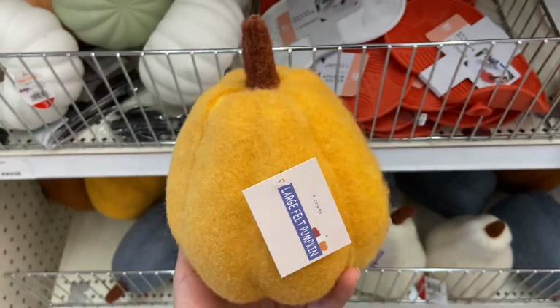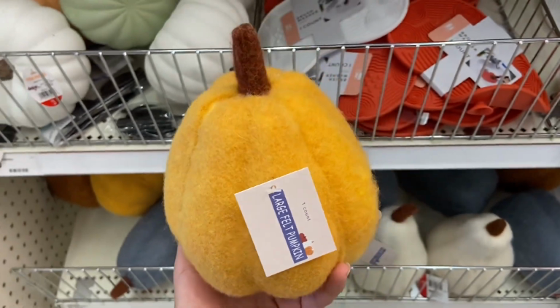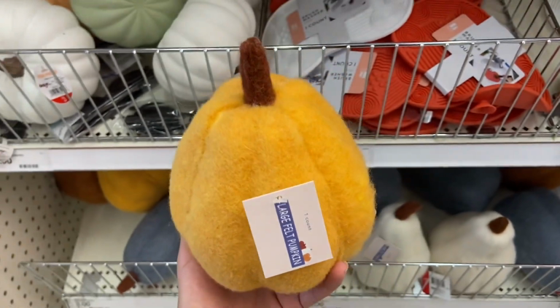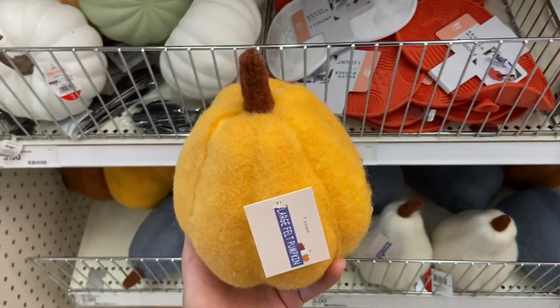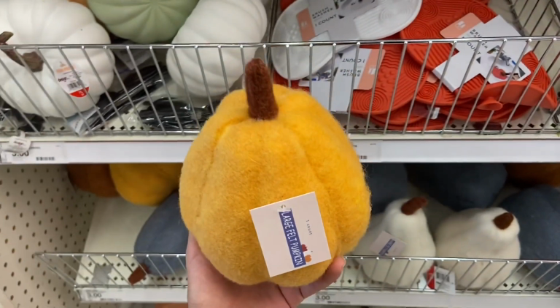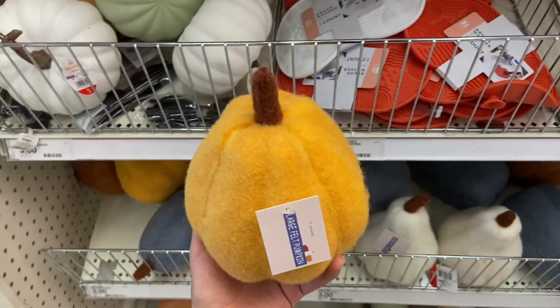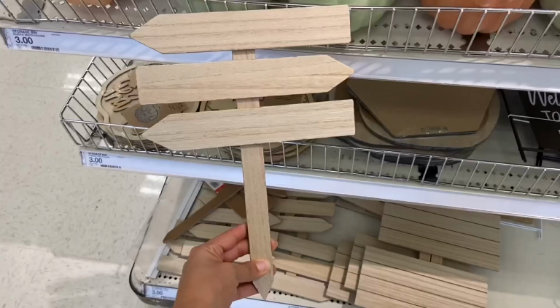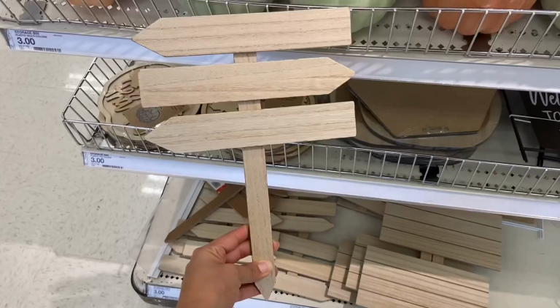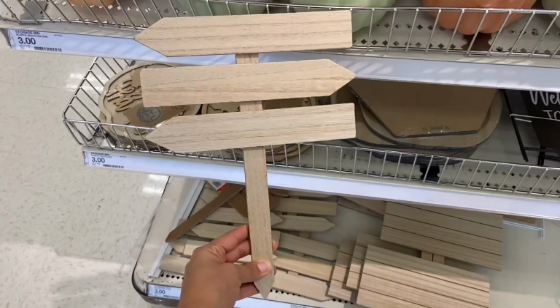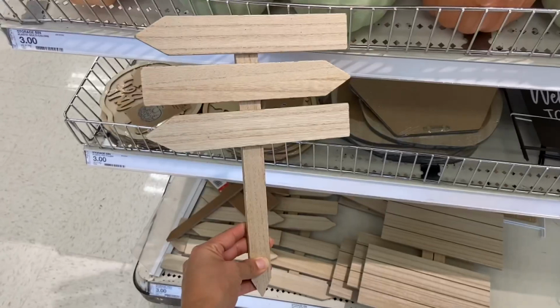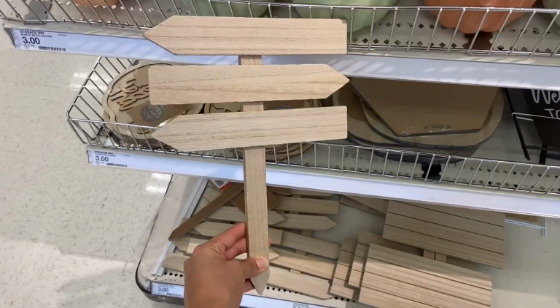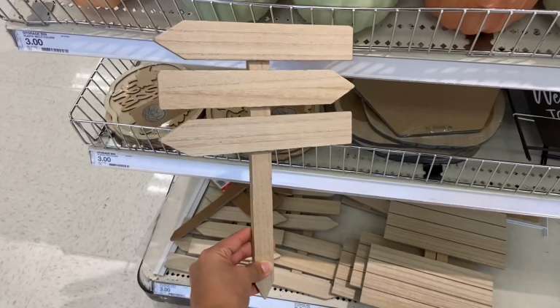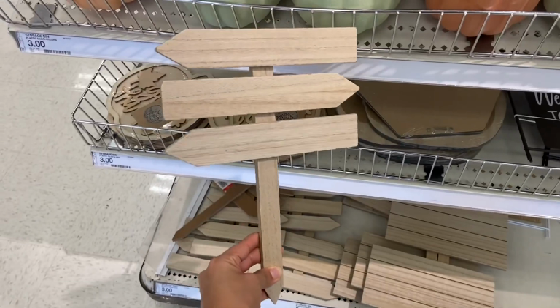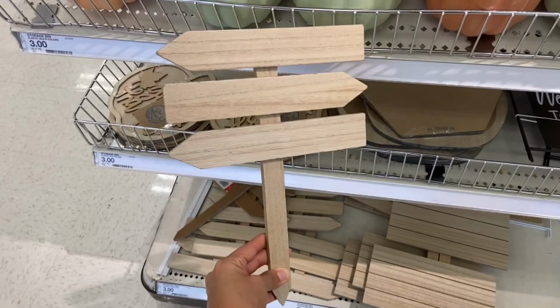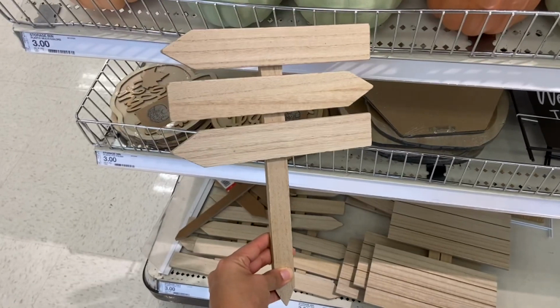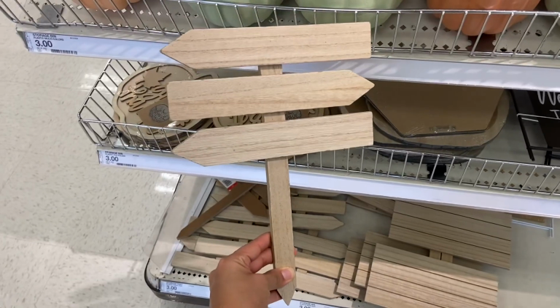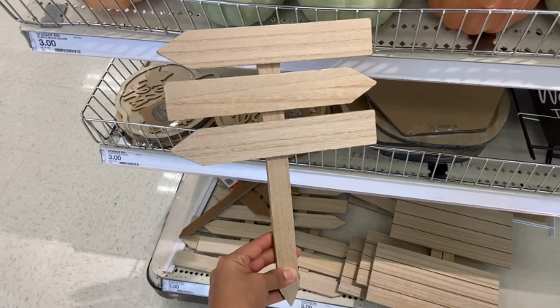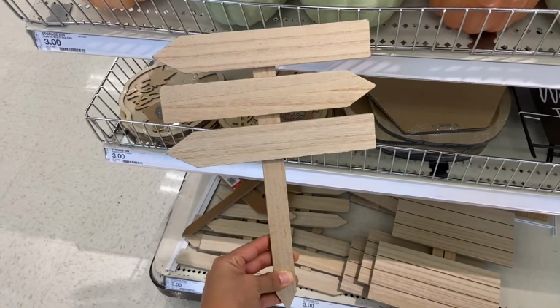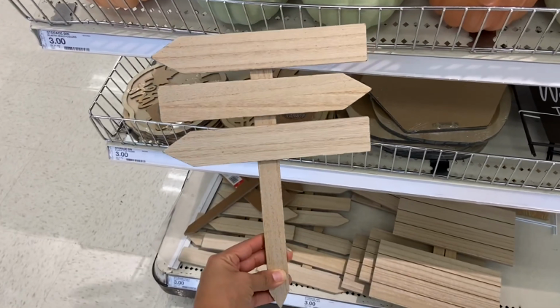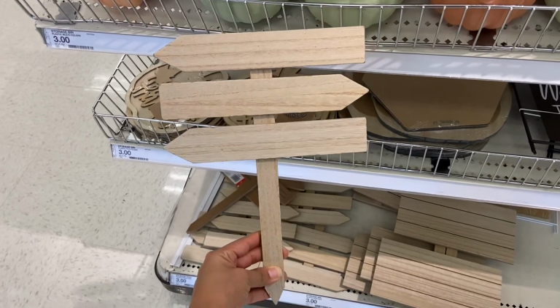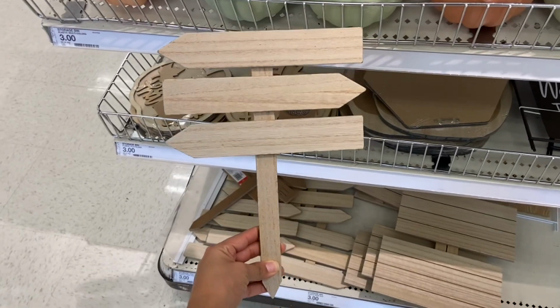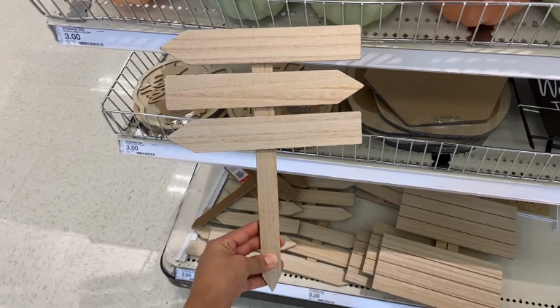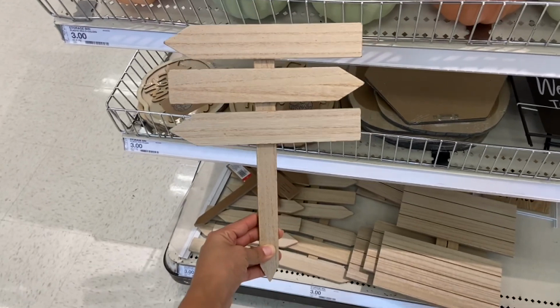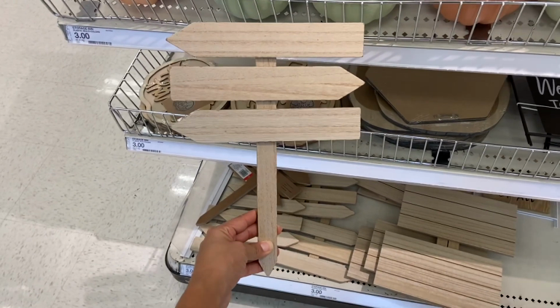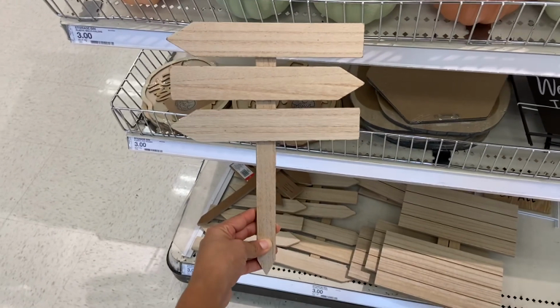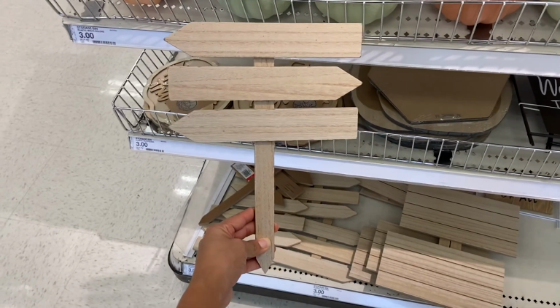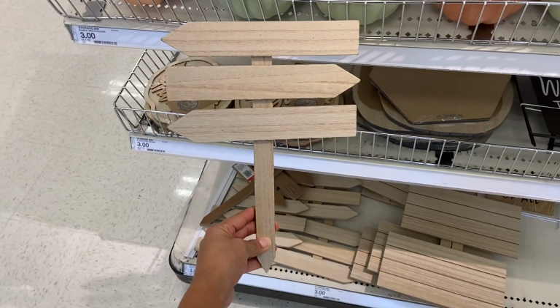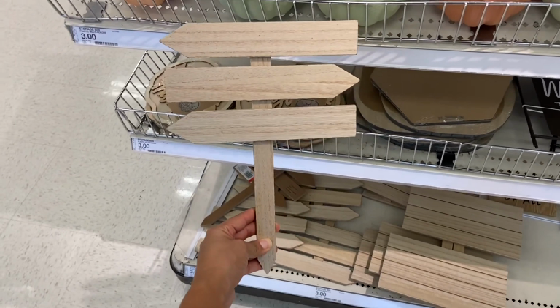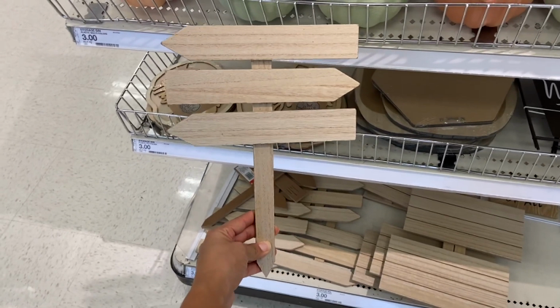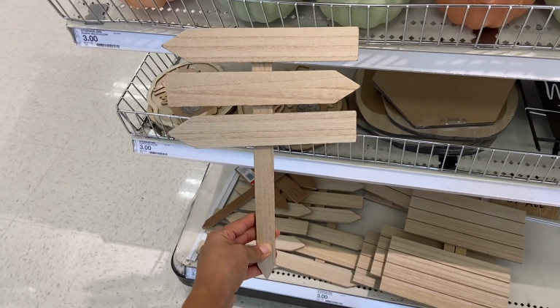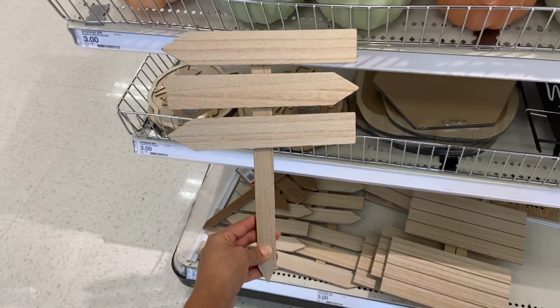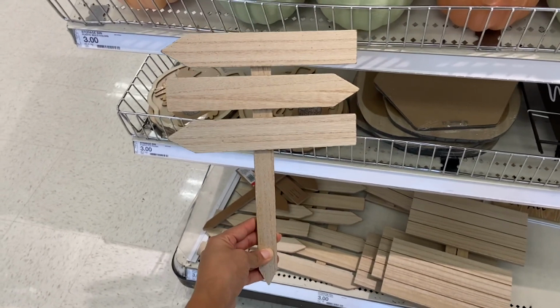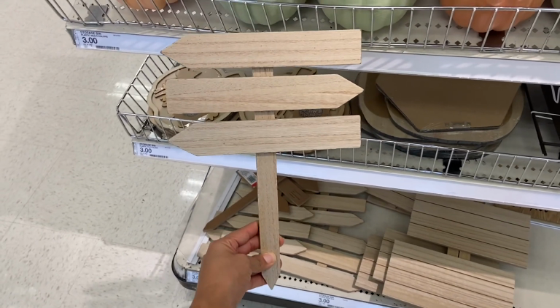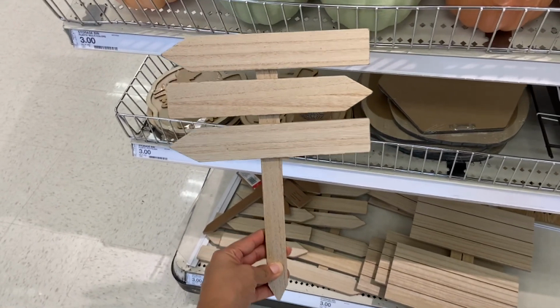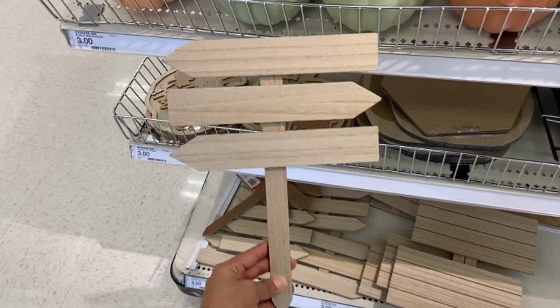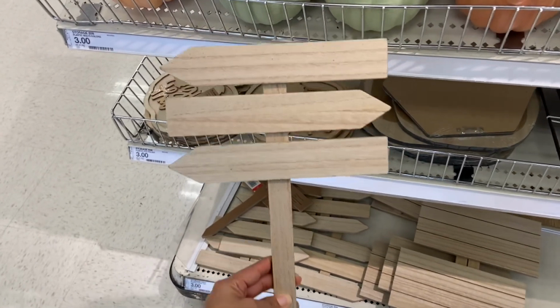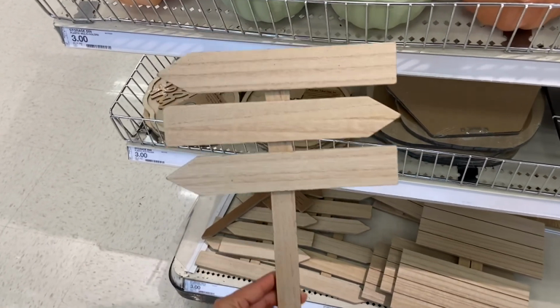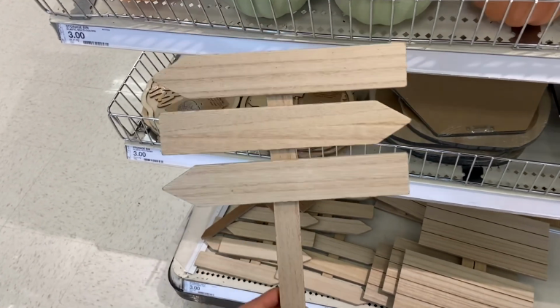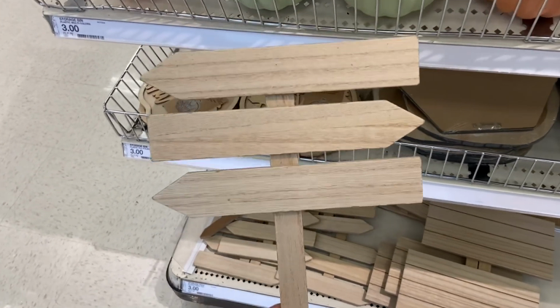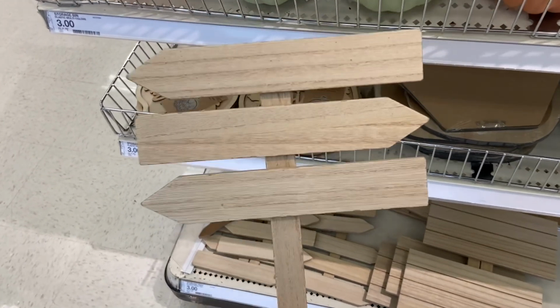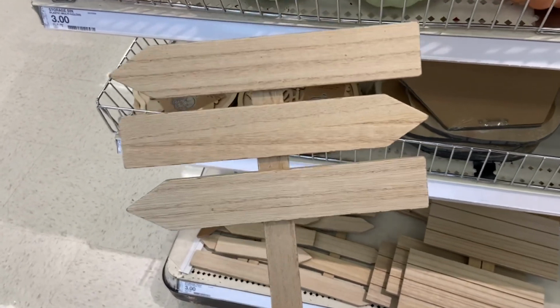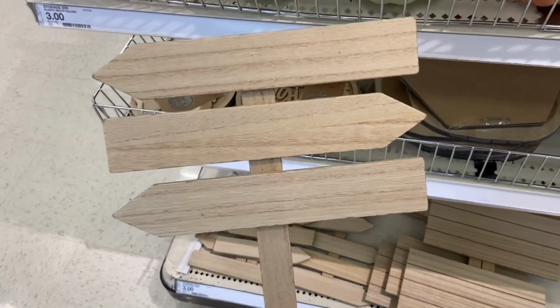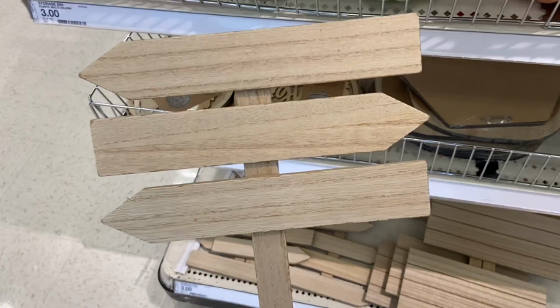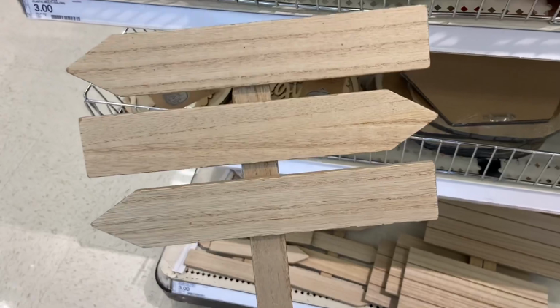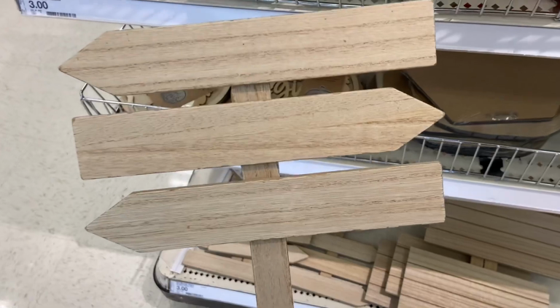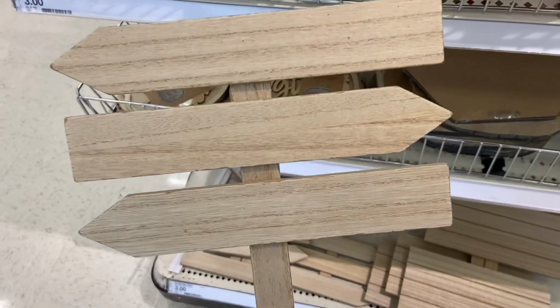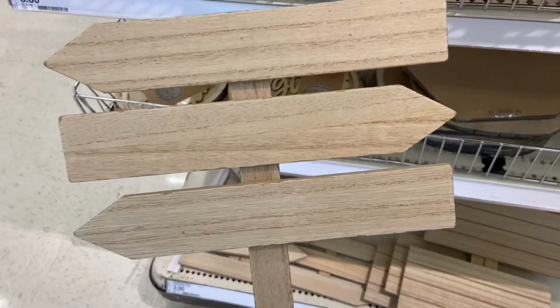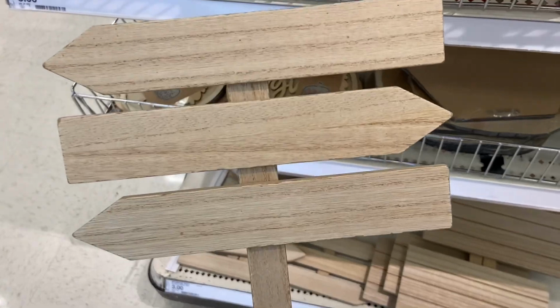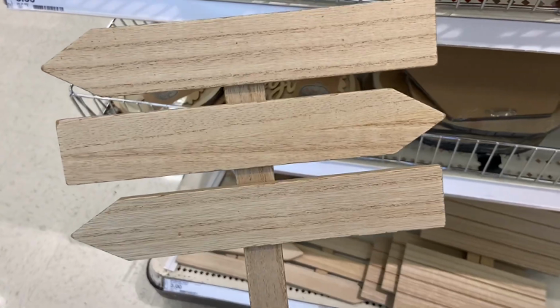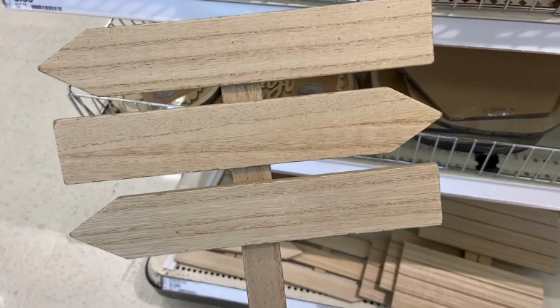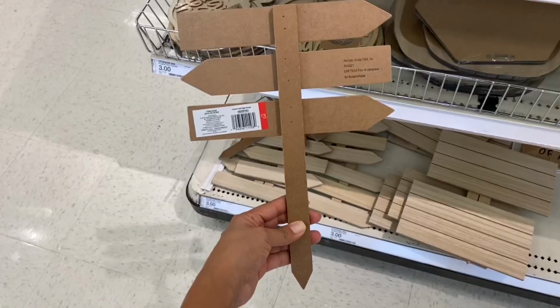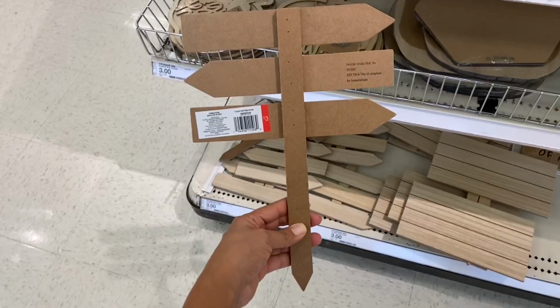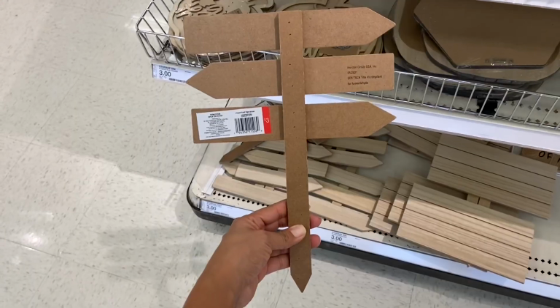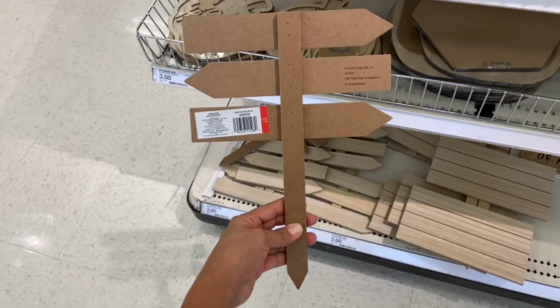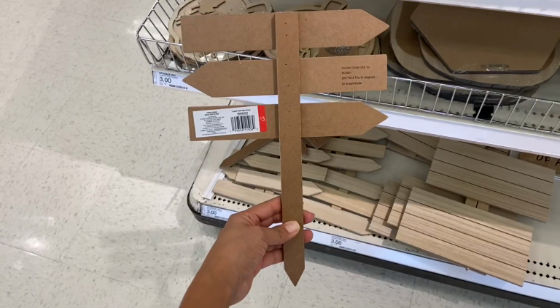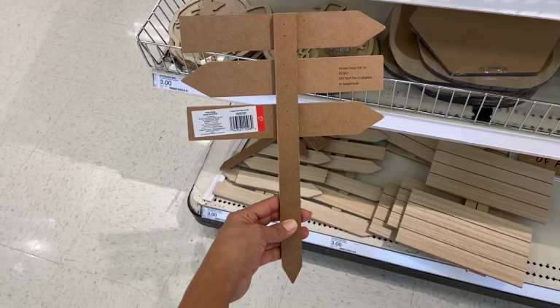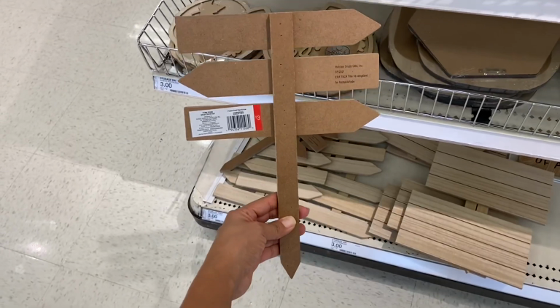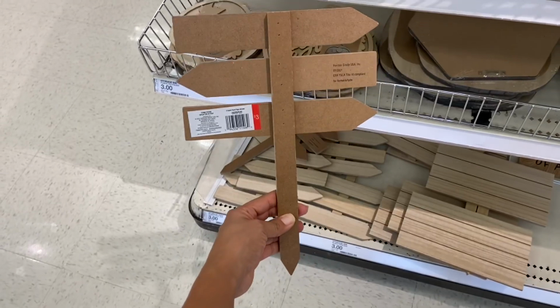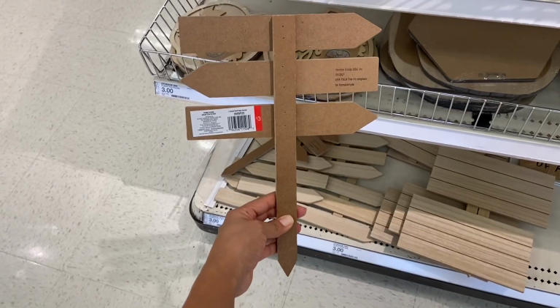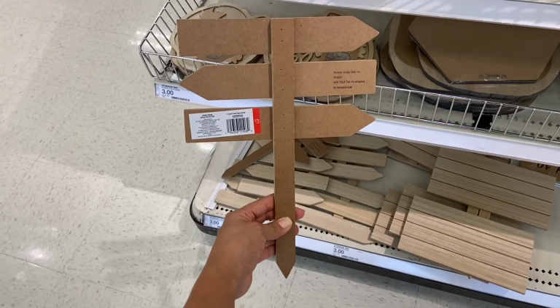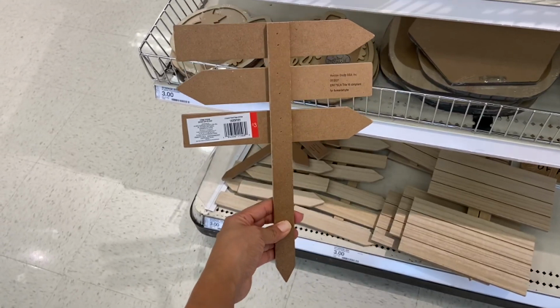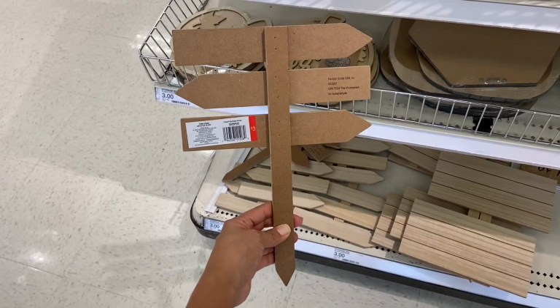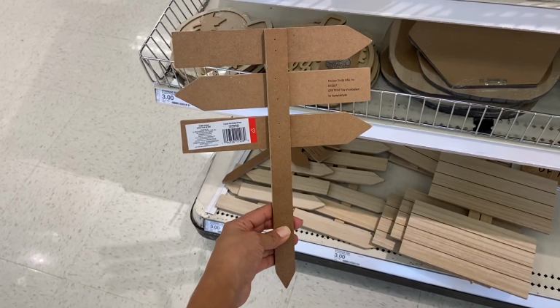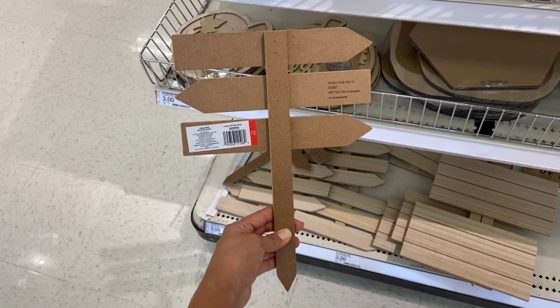I found these wooden yard signs for just three dollars. If I had a garden I definitely would be using these.